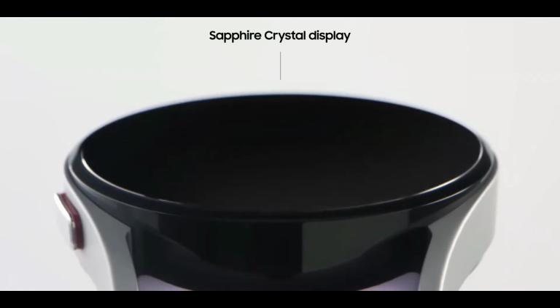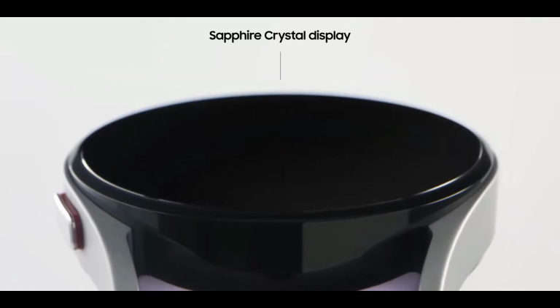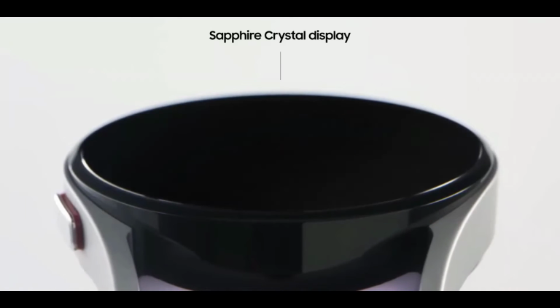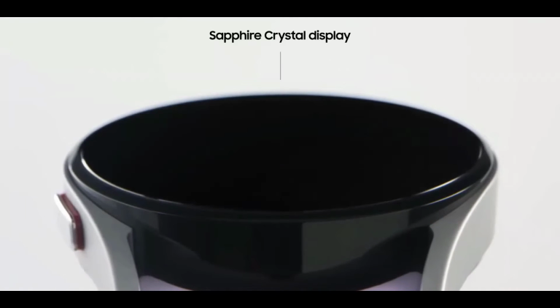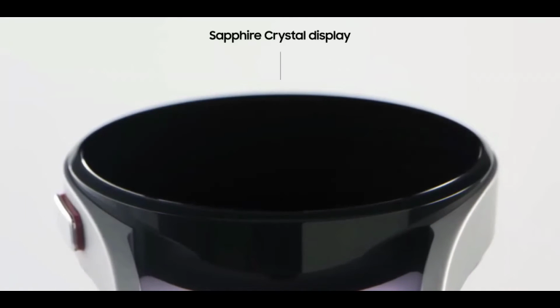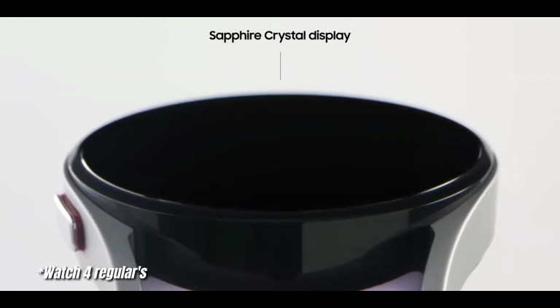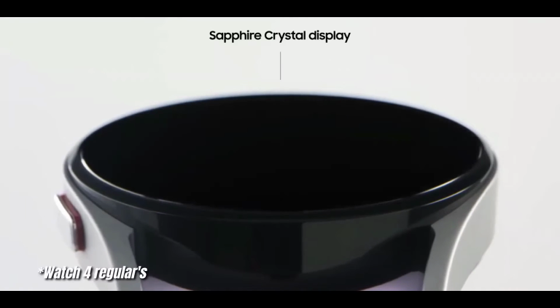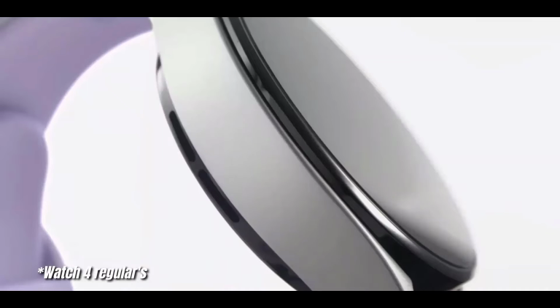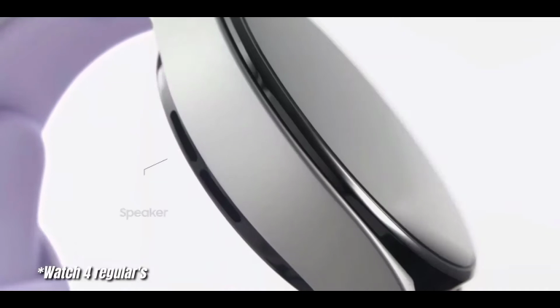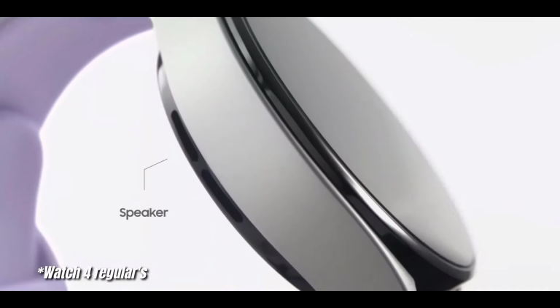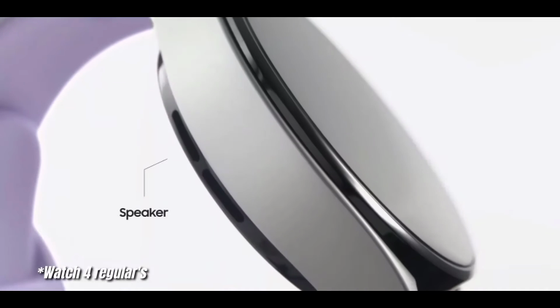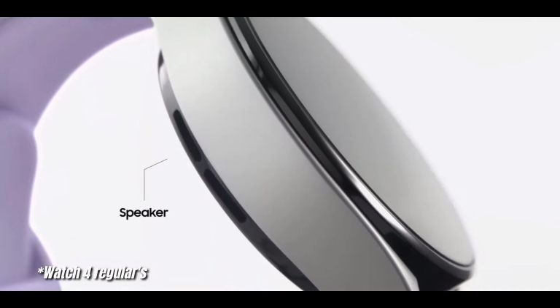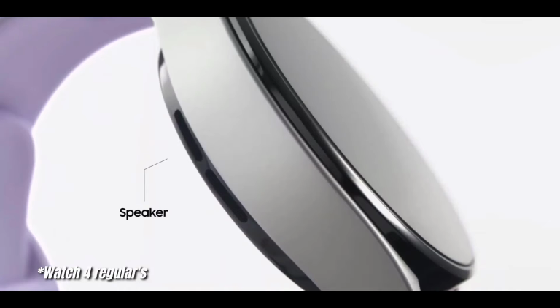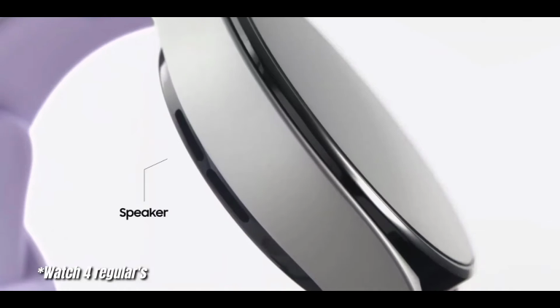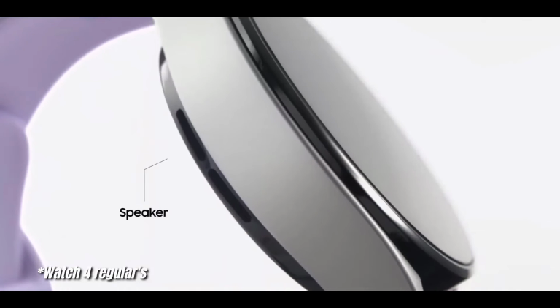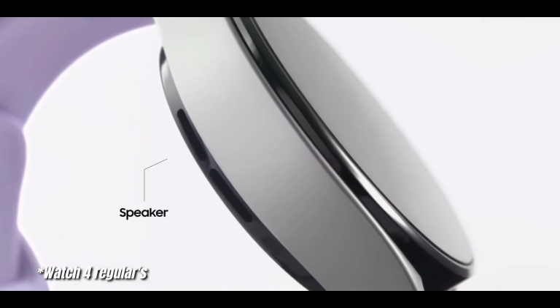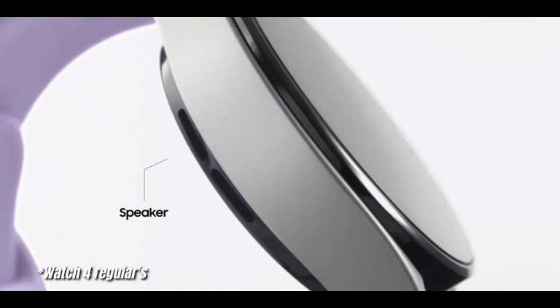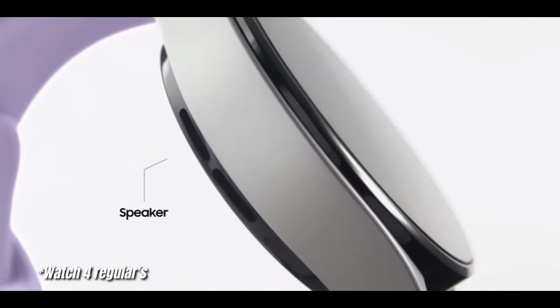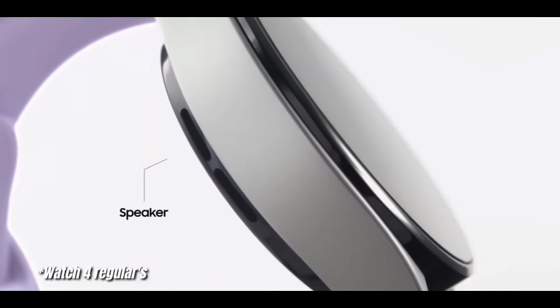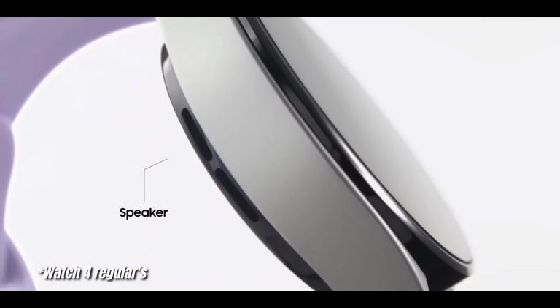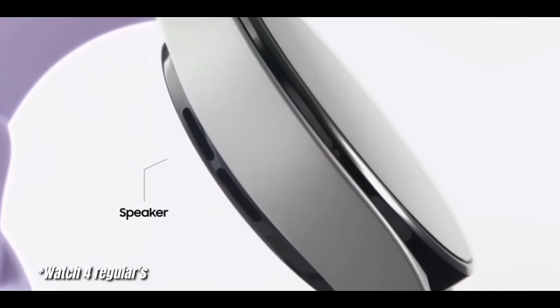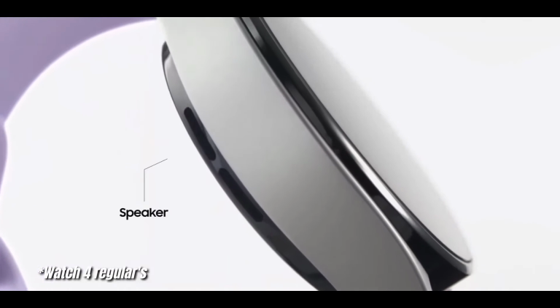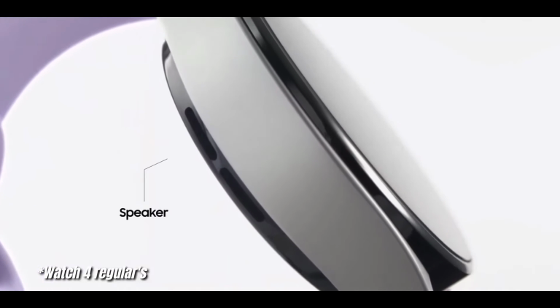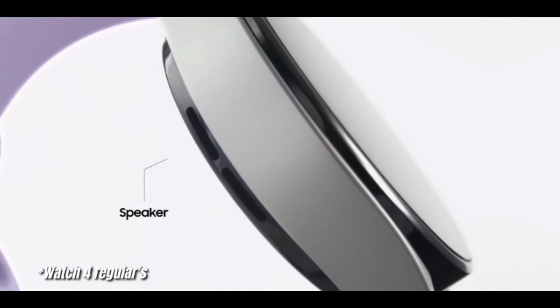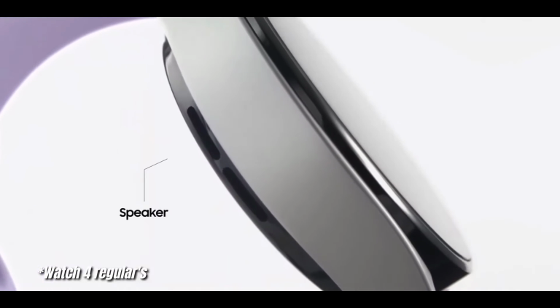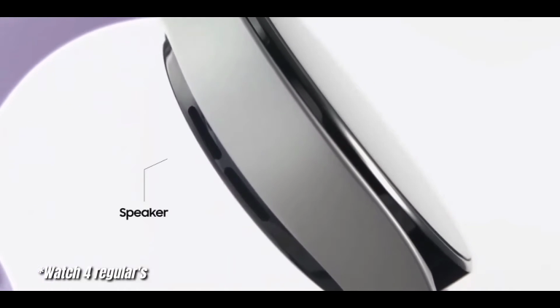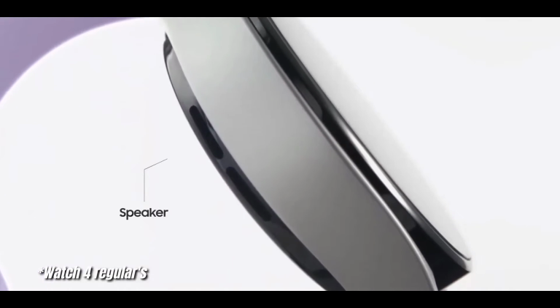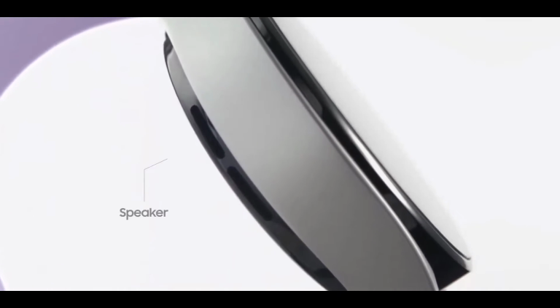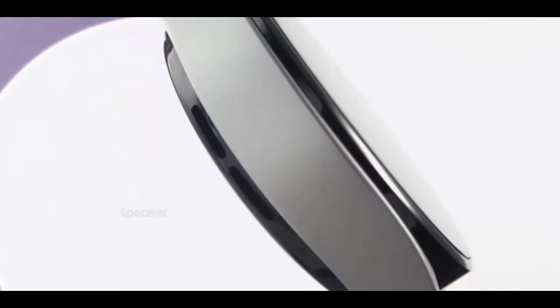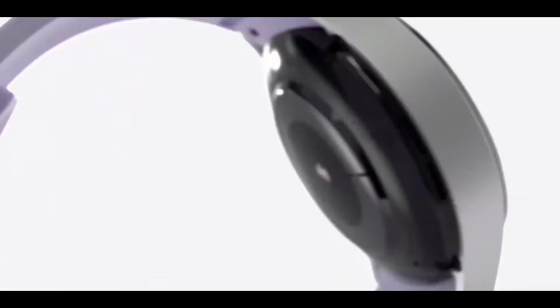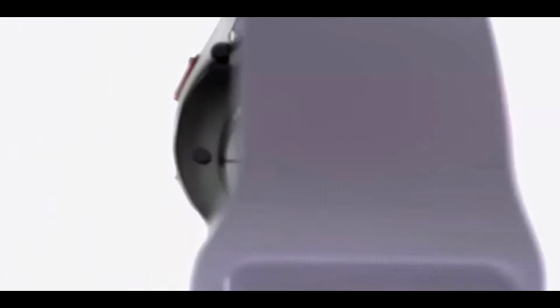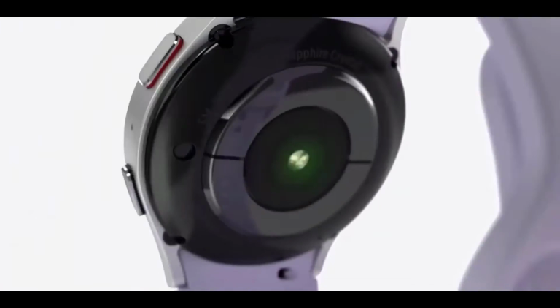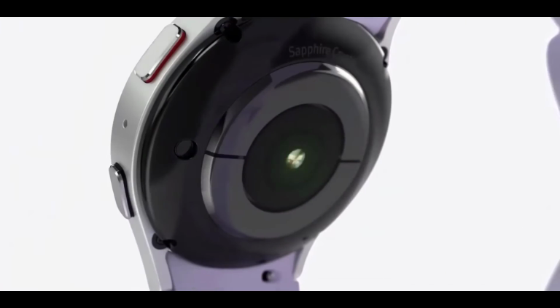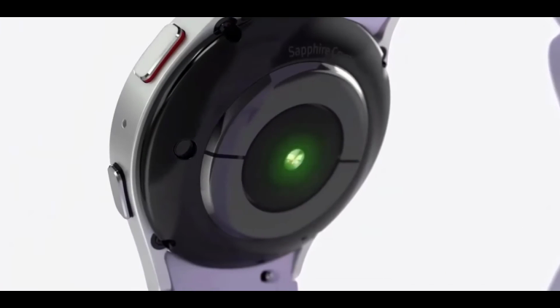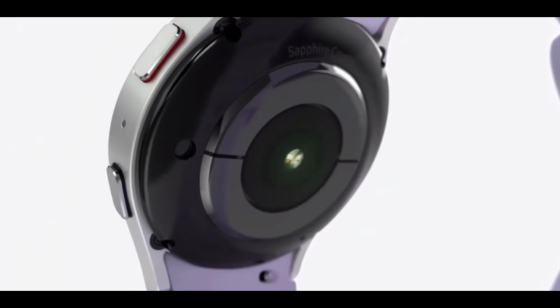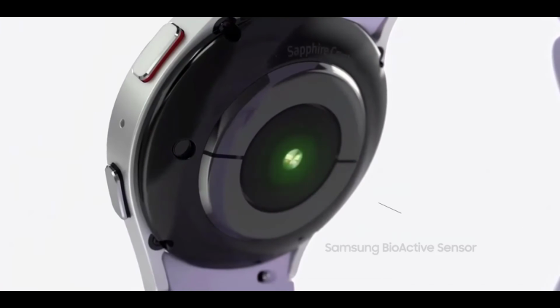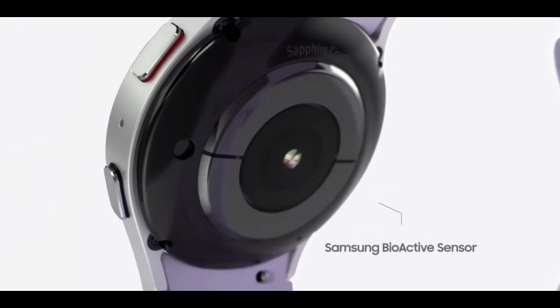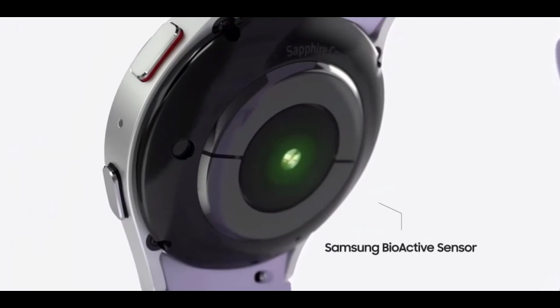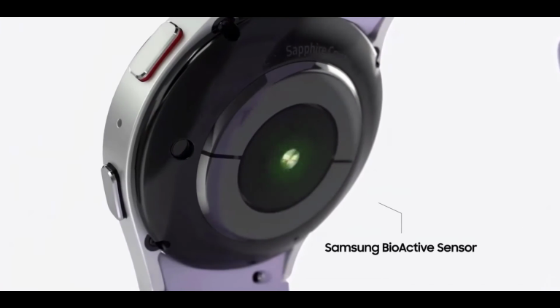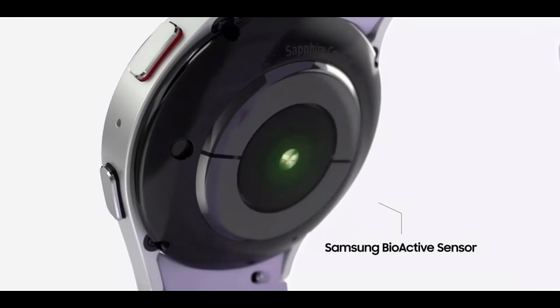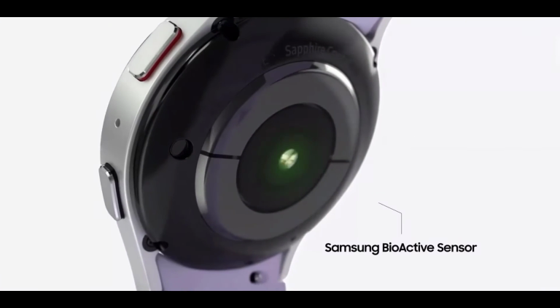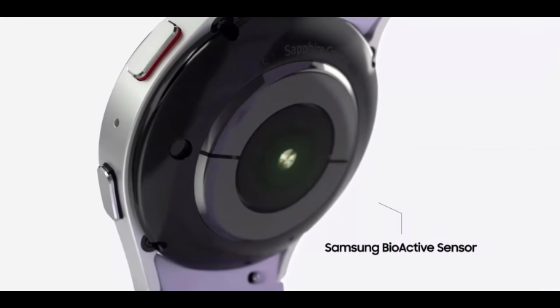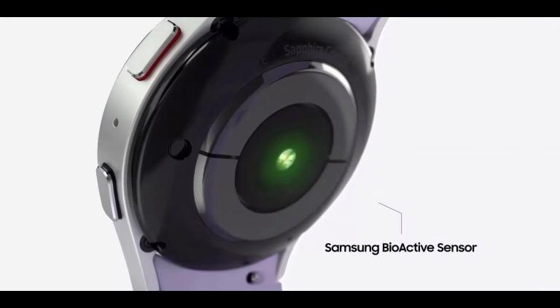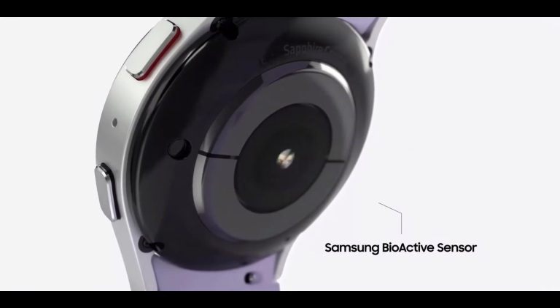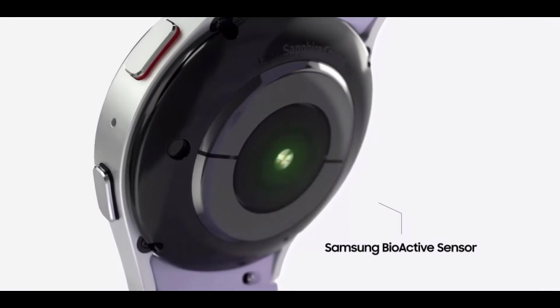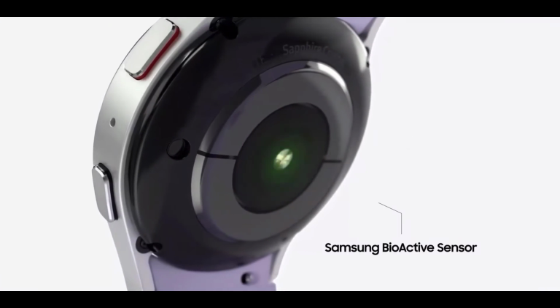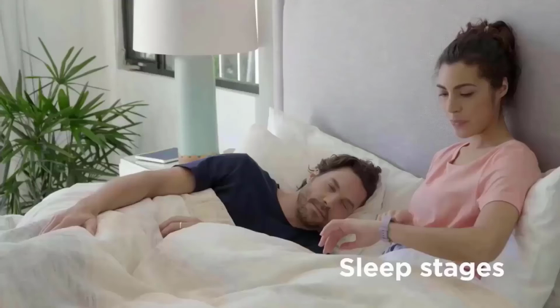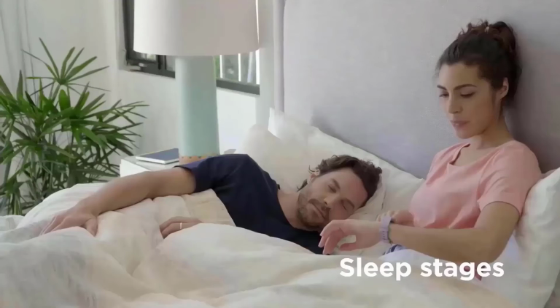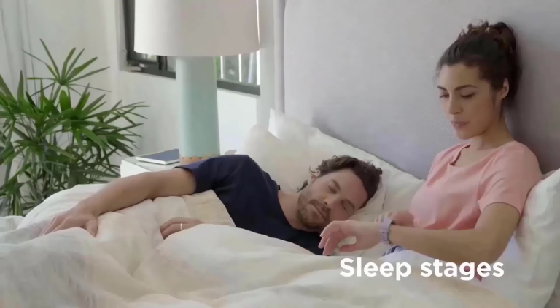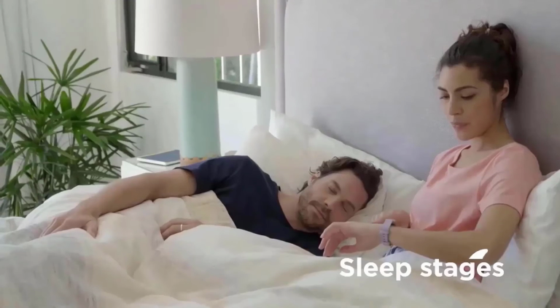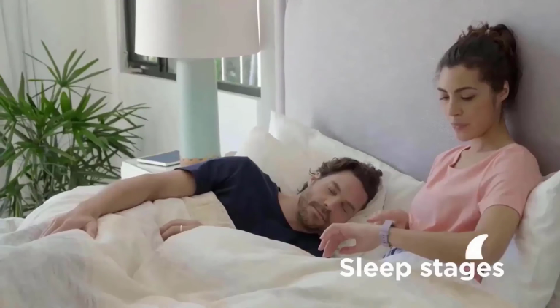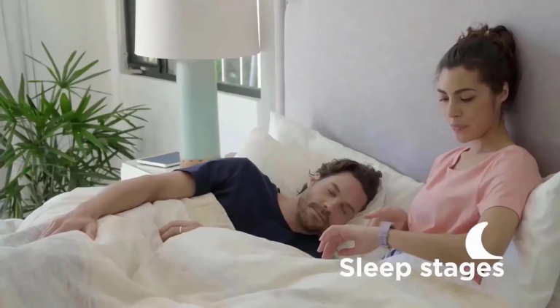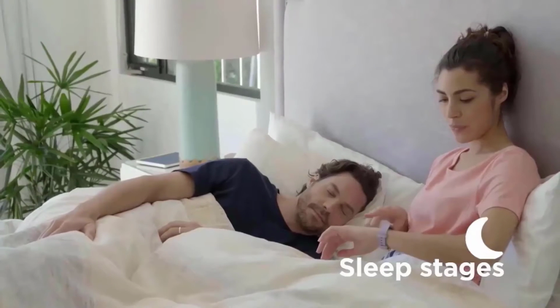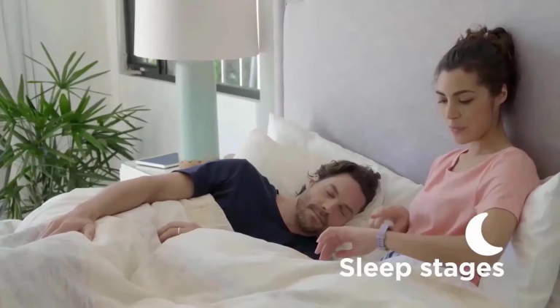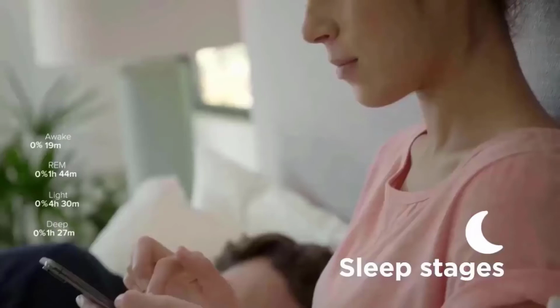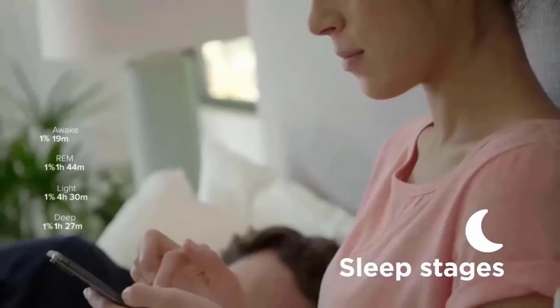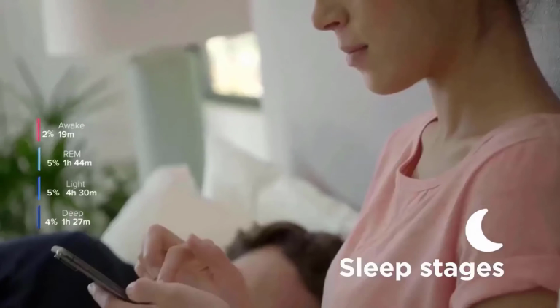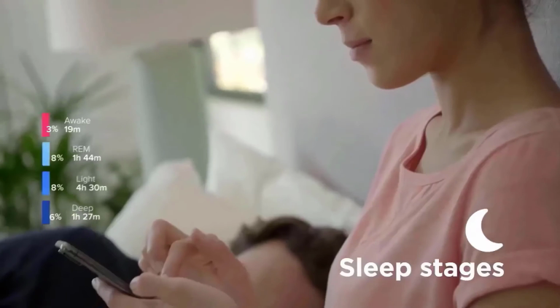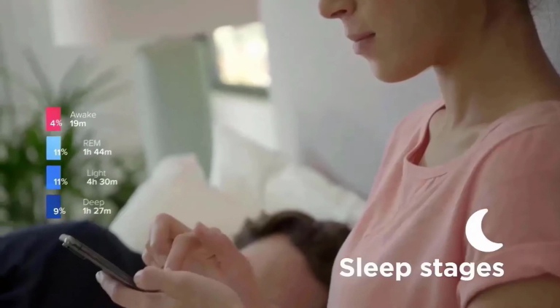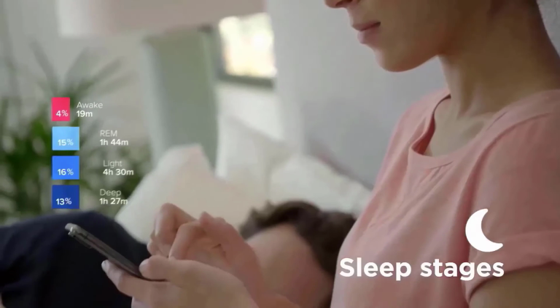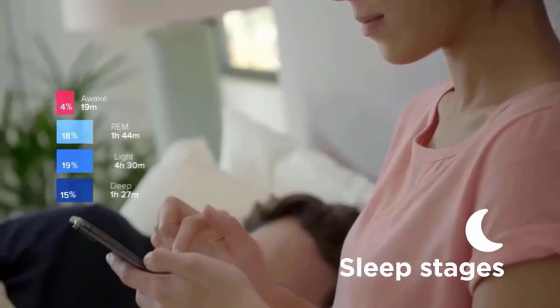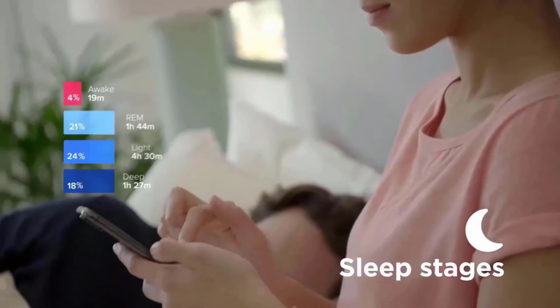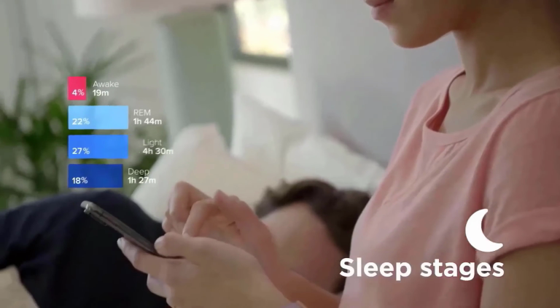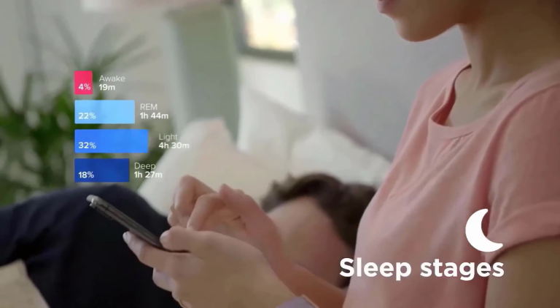Another new feature includes some new watch faces, and you will also be able to add things like a compass to your watch face.